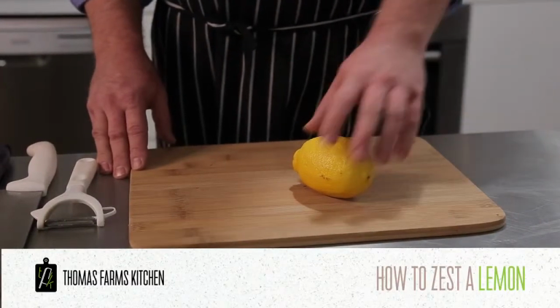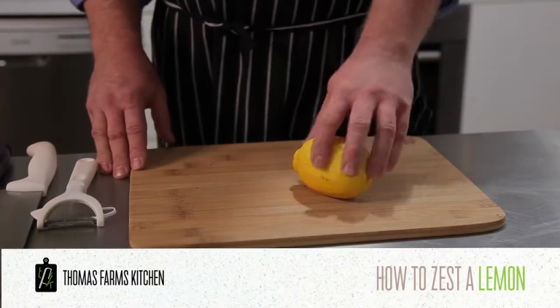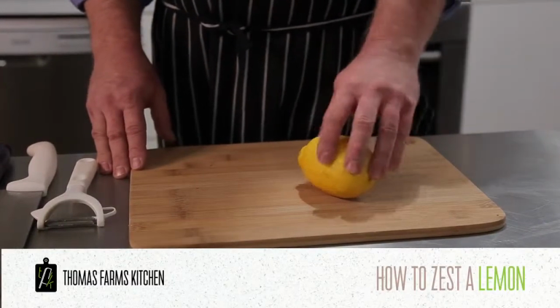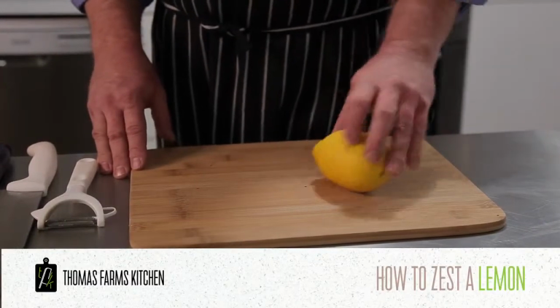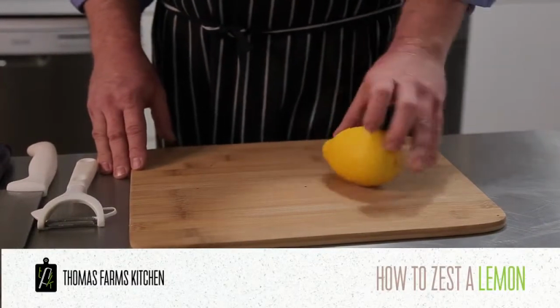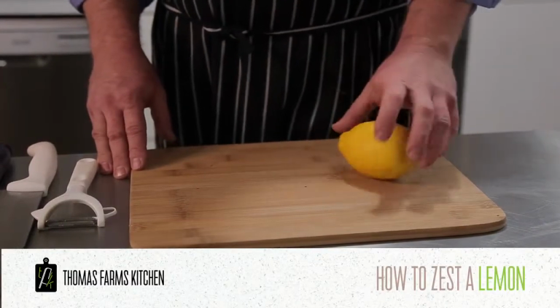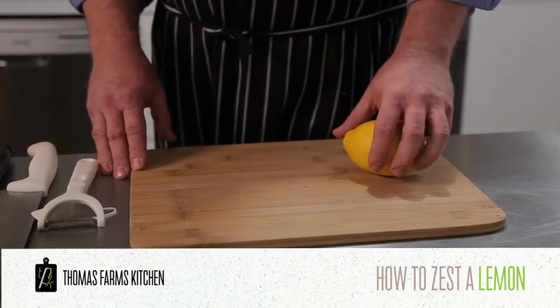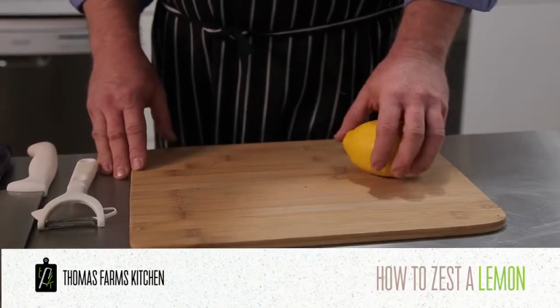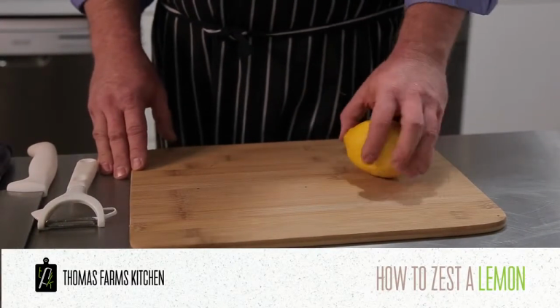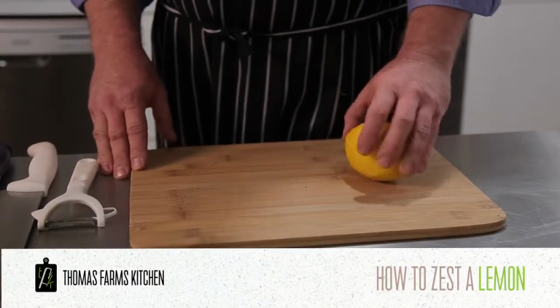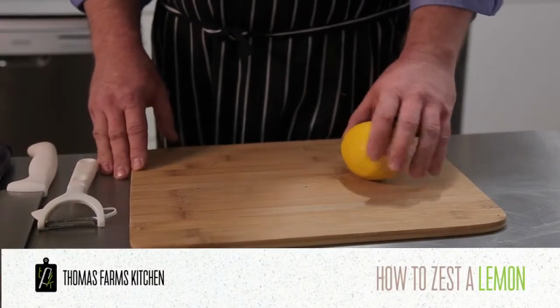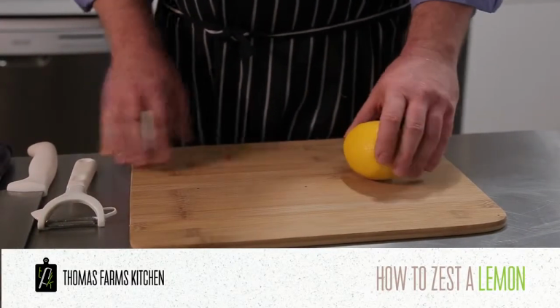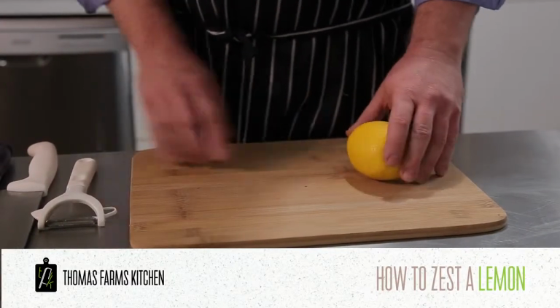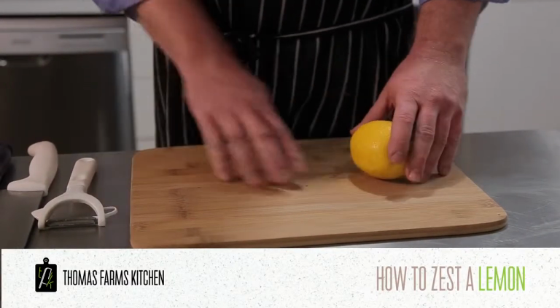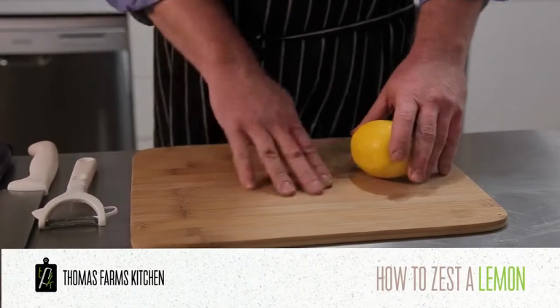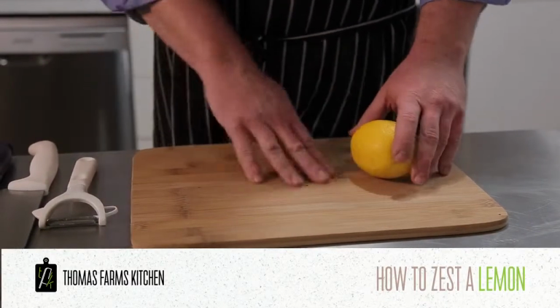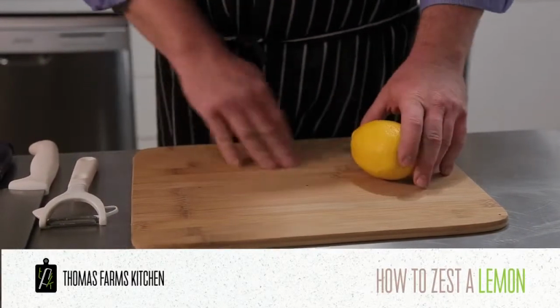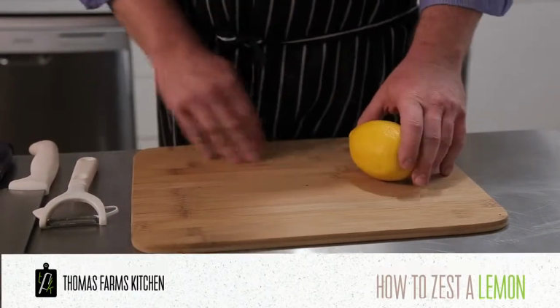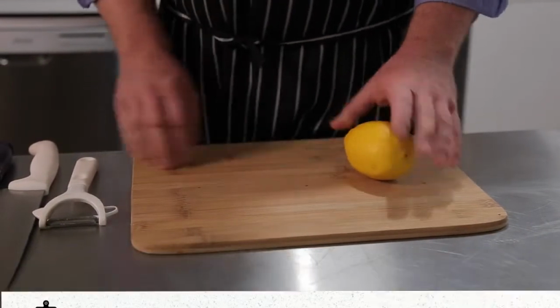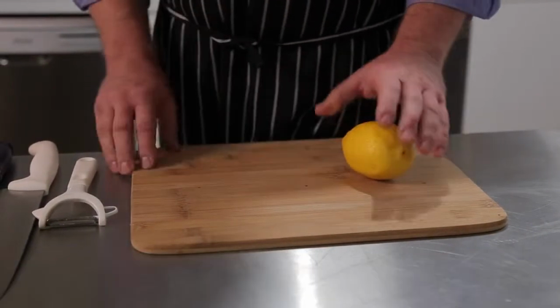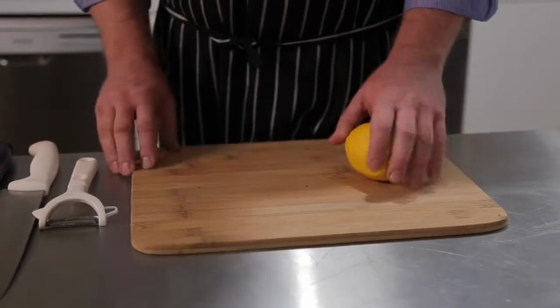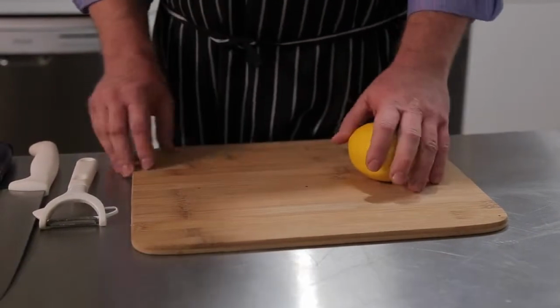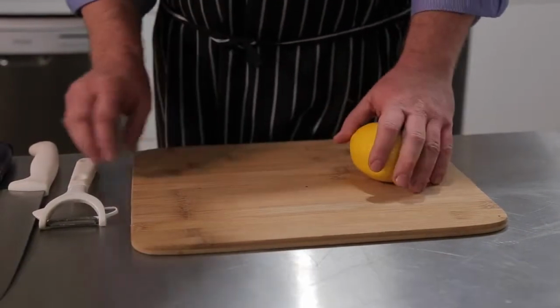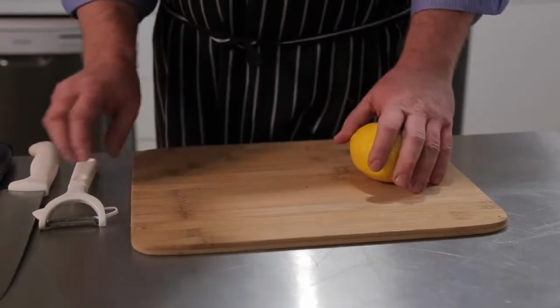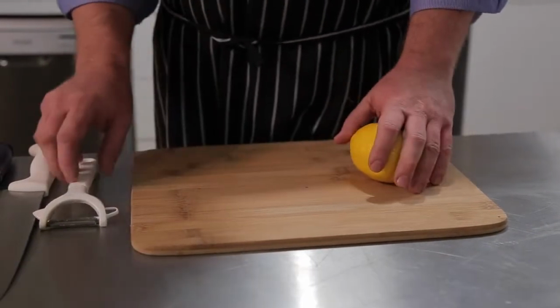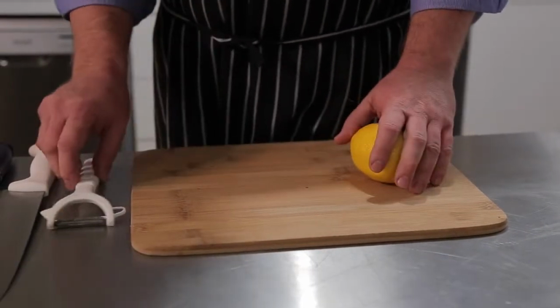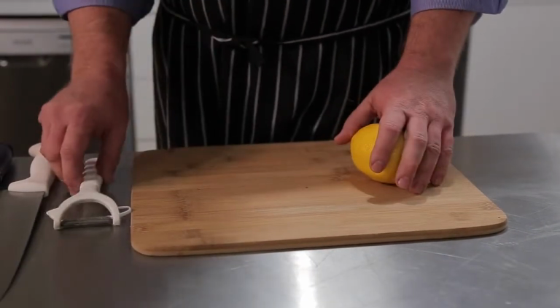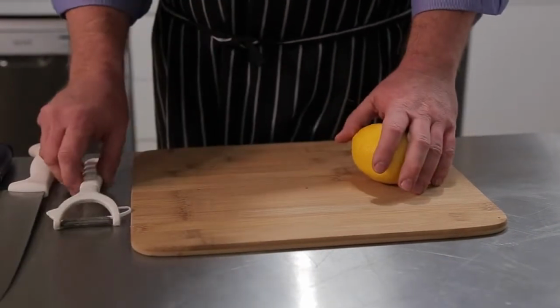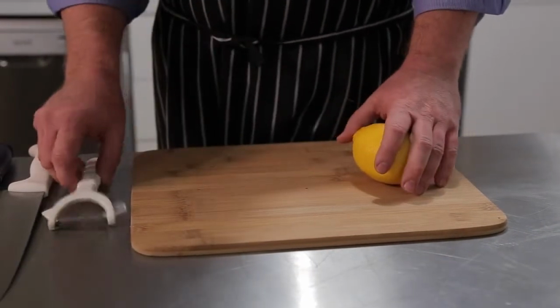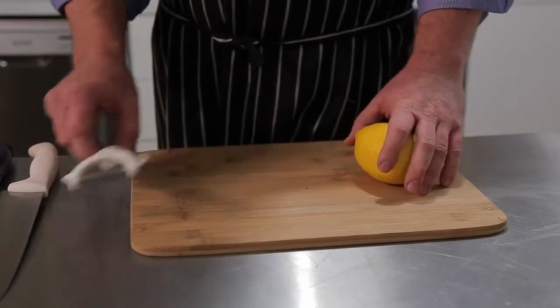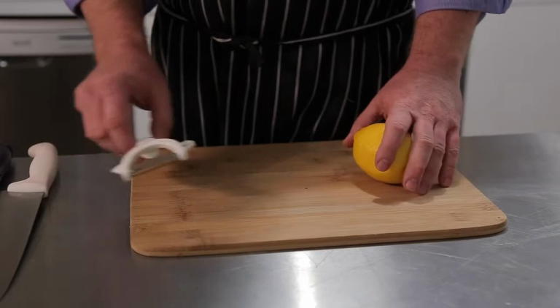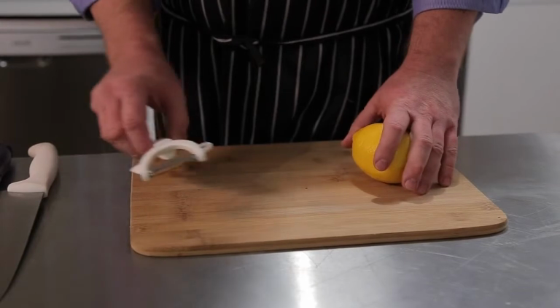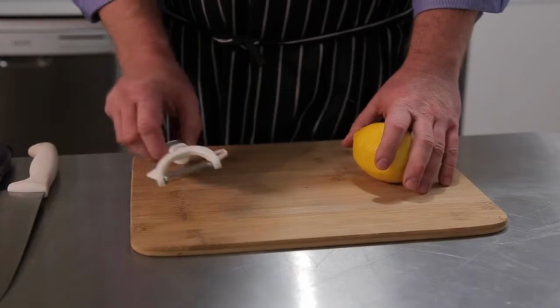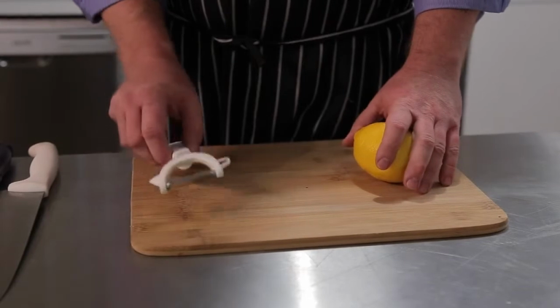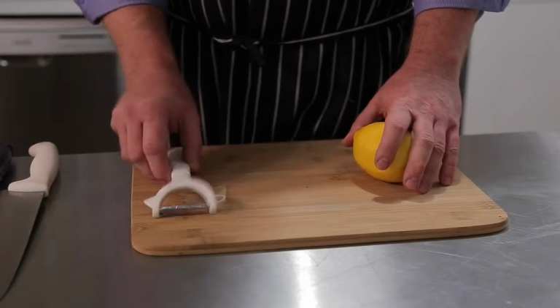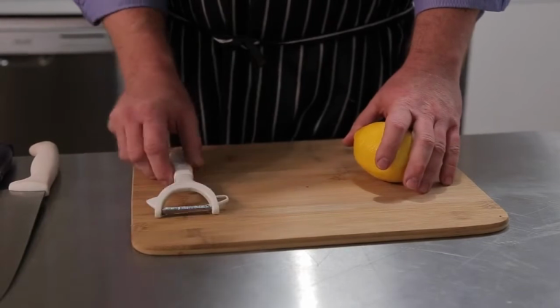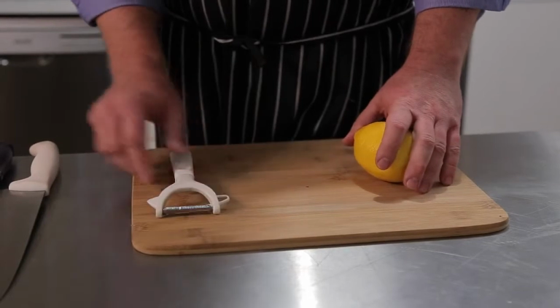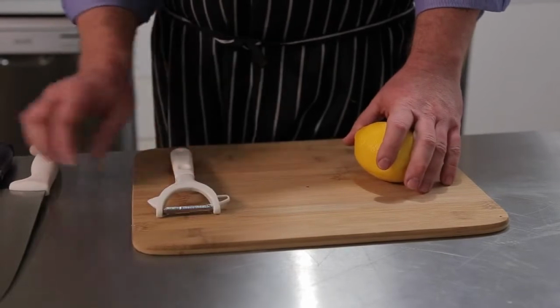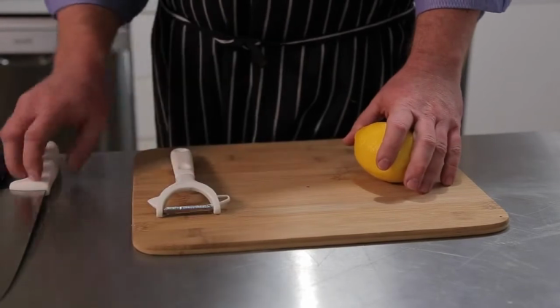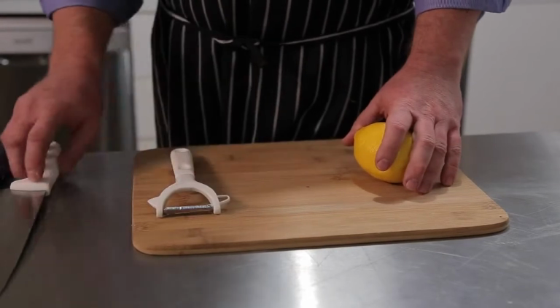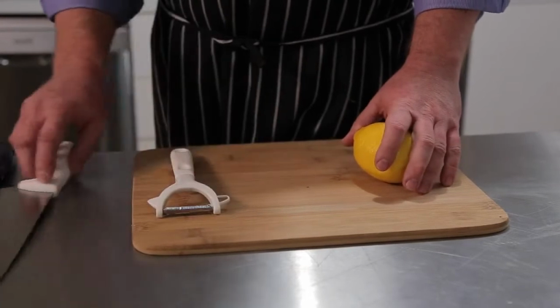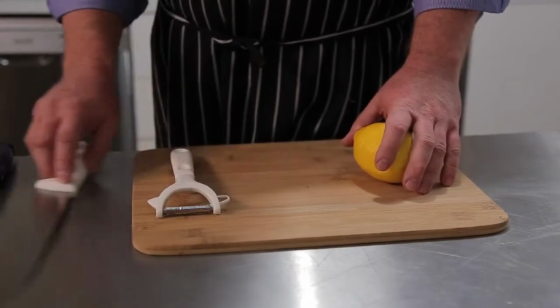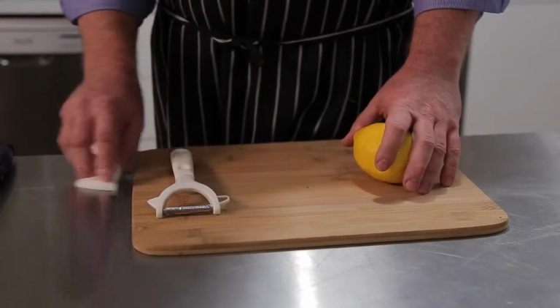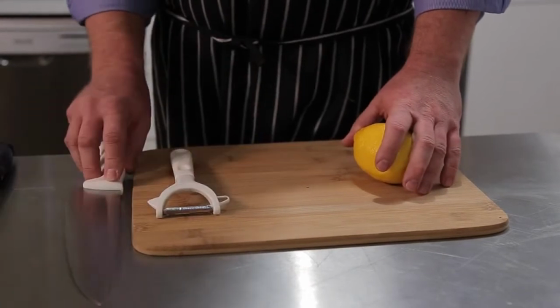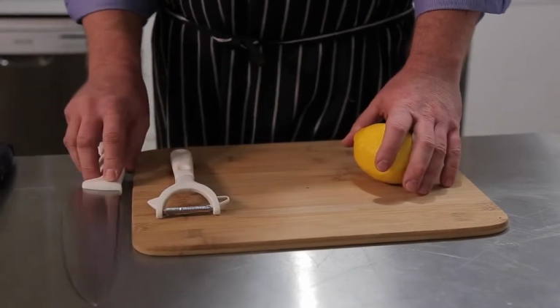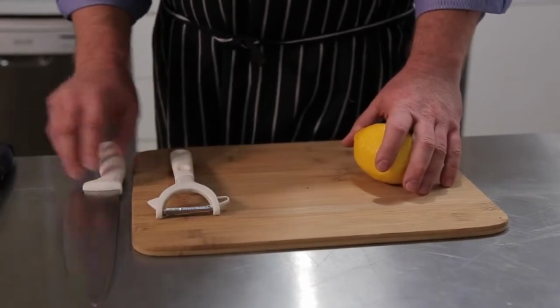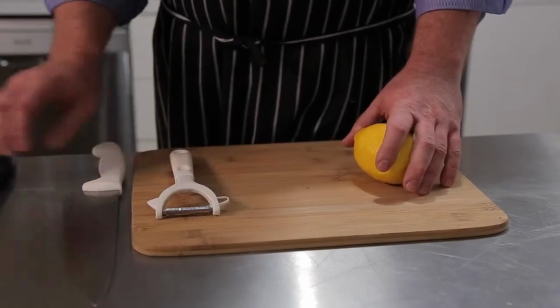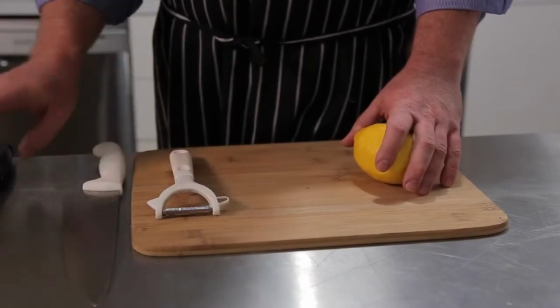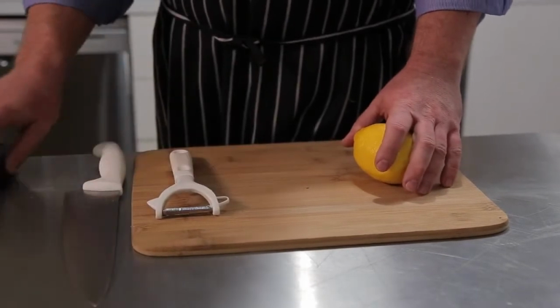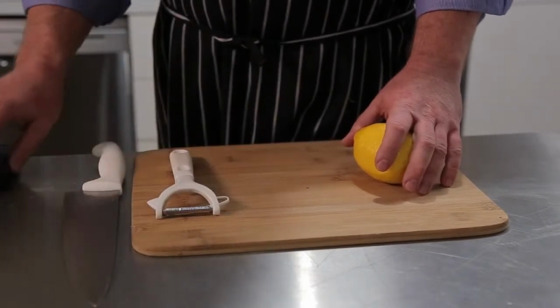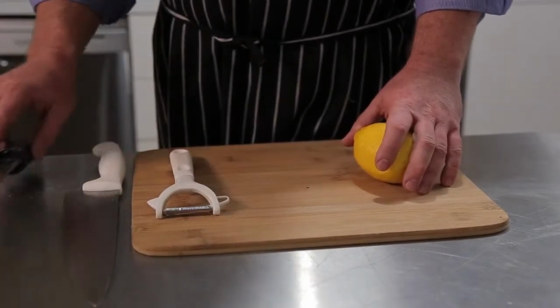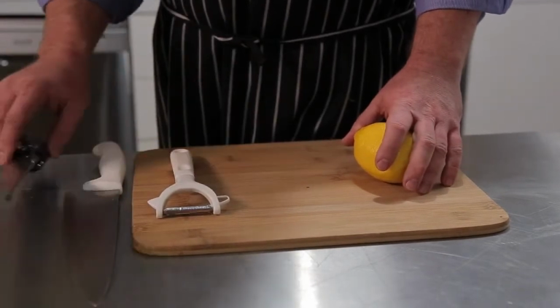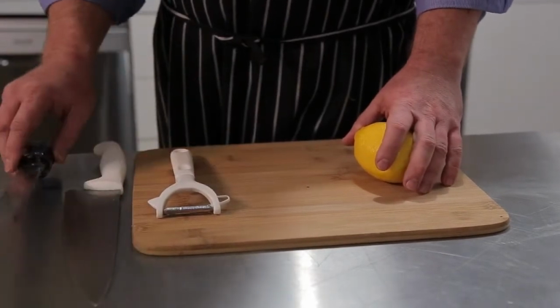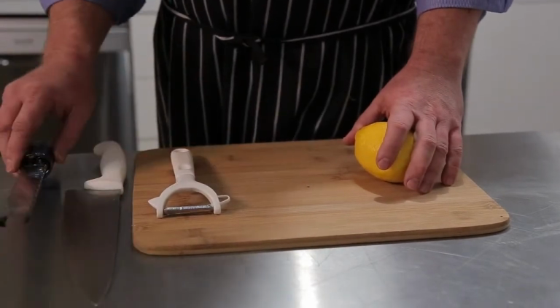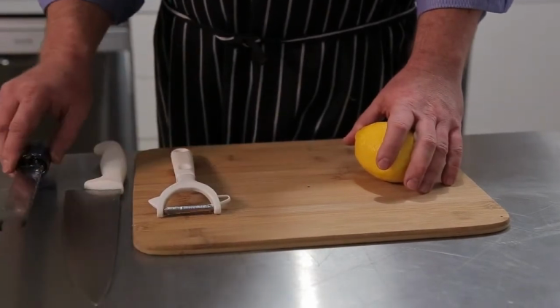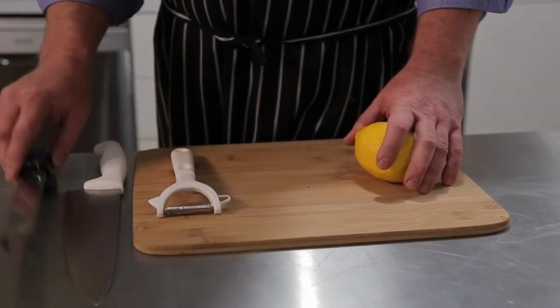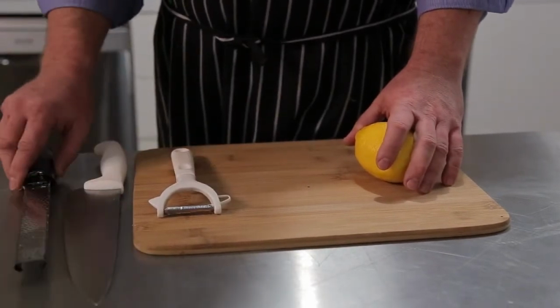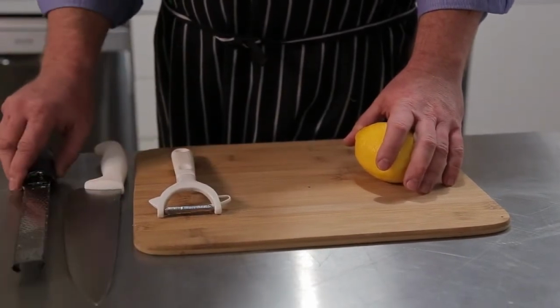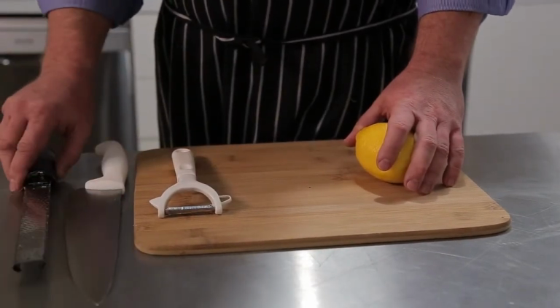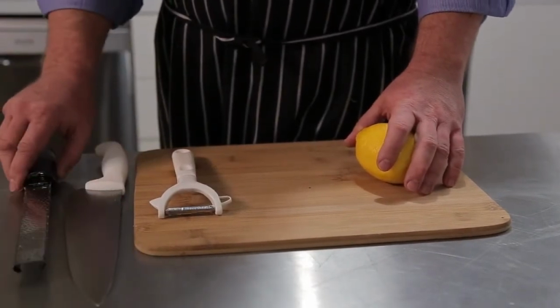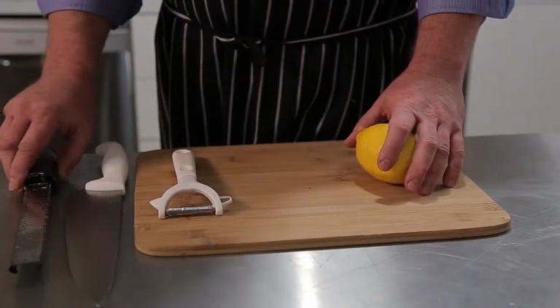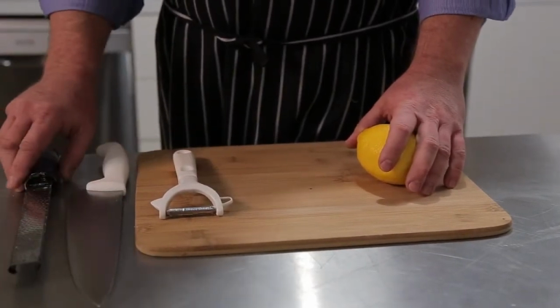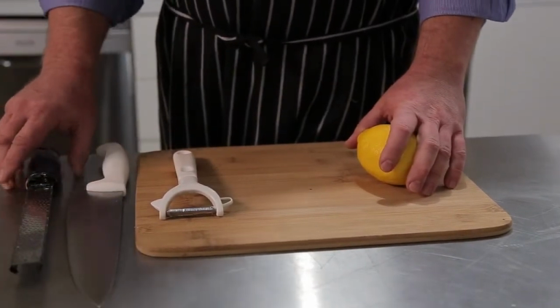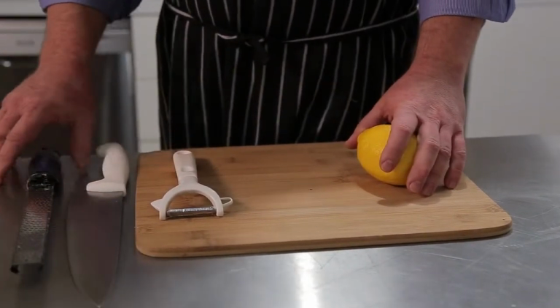We're going to show you two different methods for zesting a lemon. You can also use this method for other citrus such as orange.